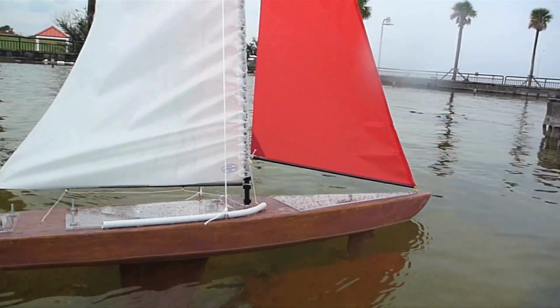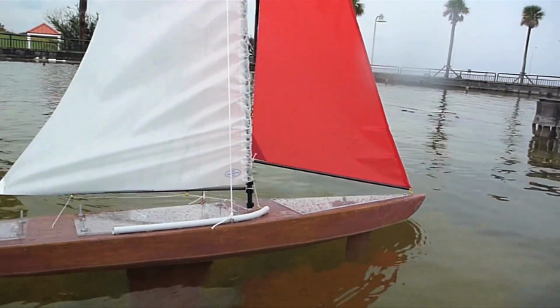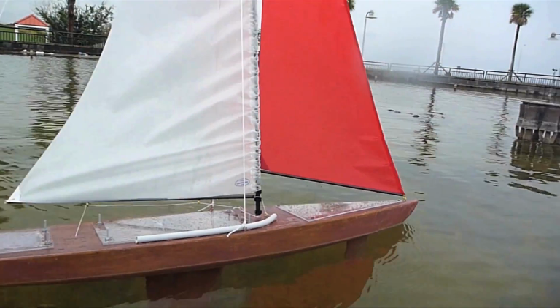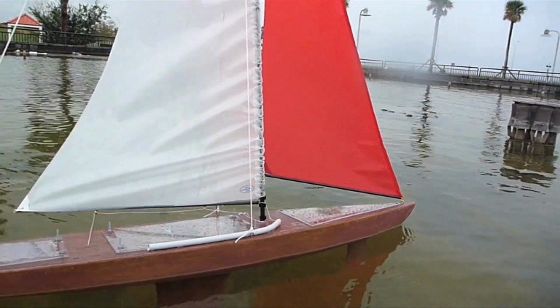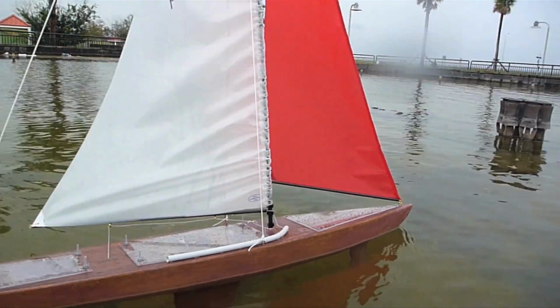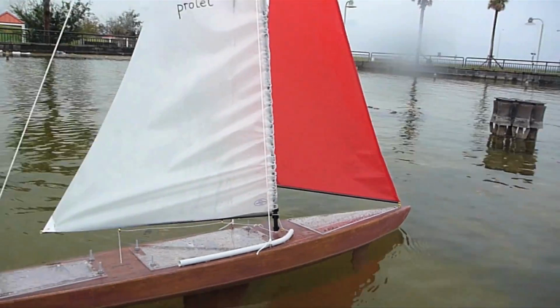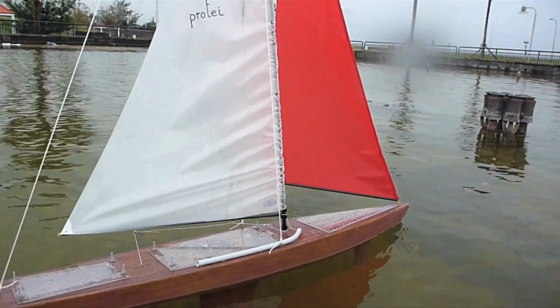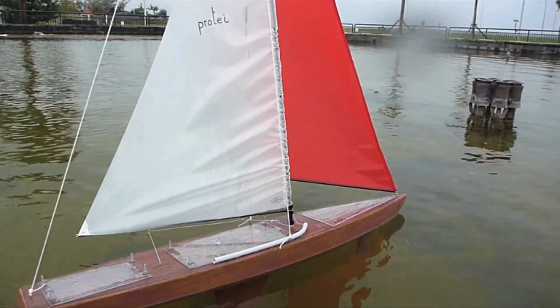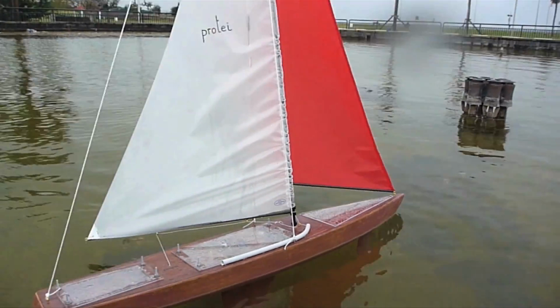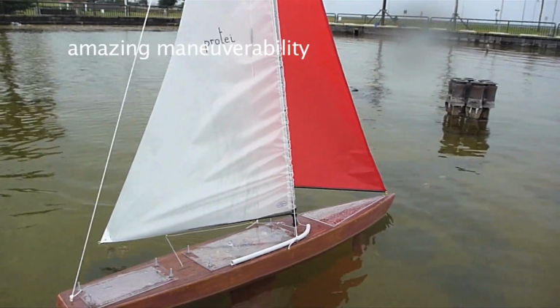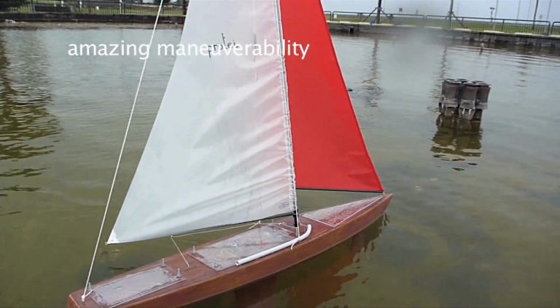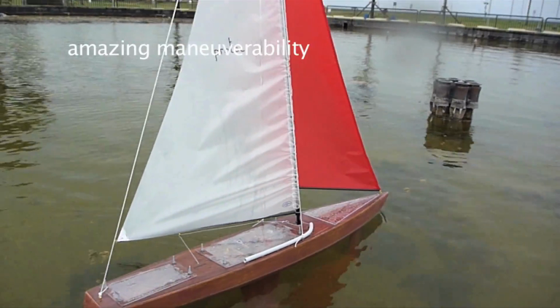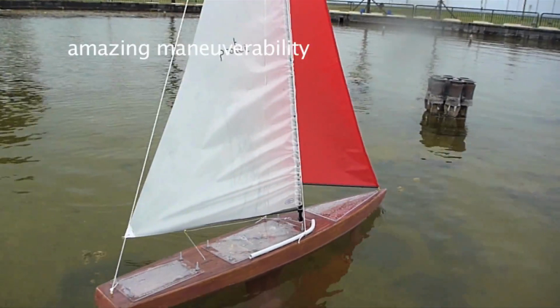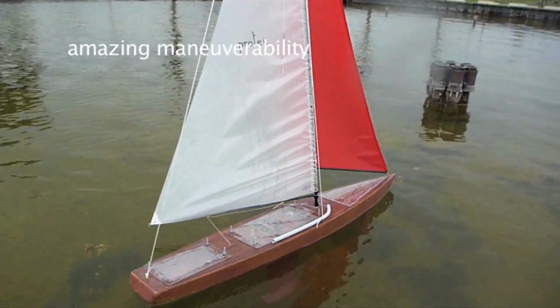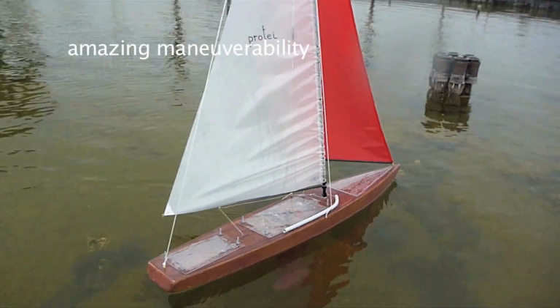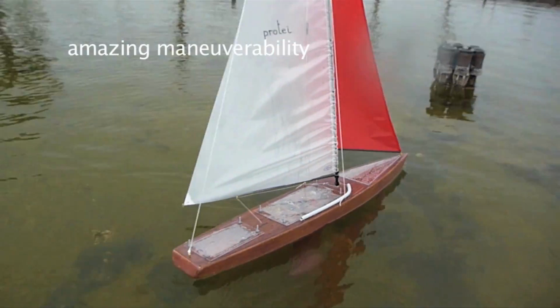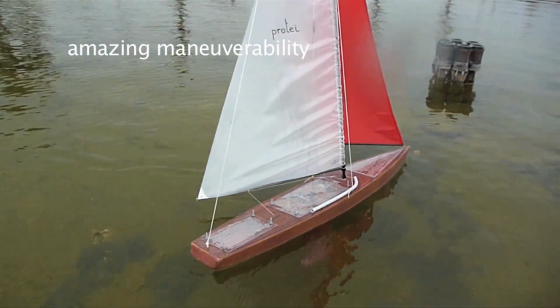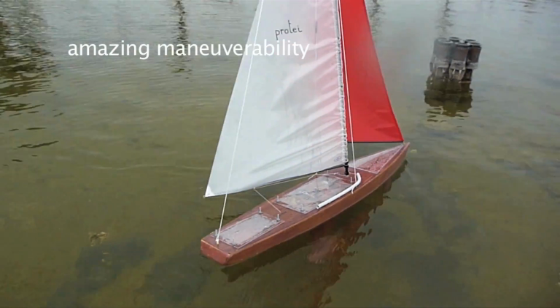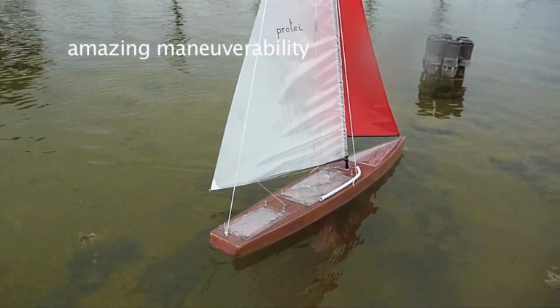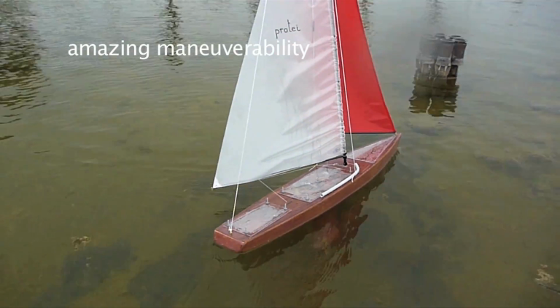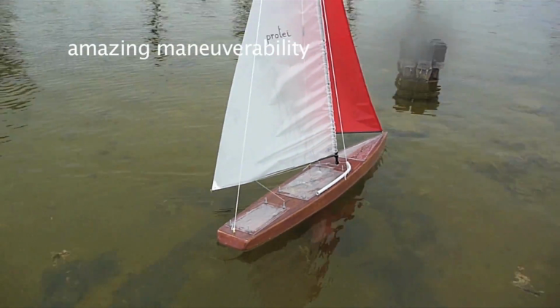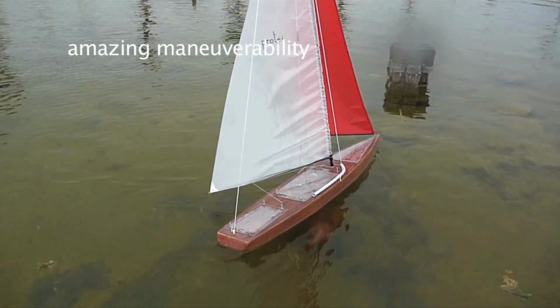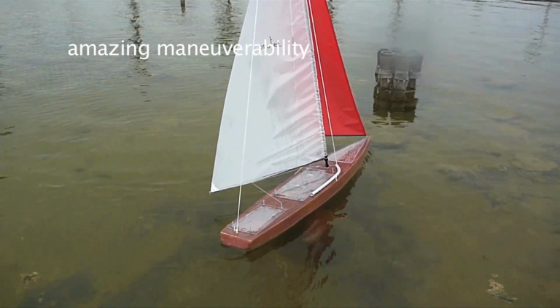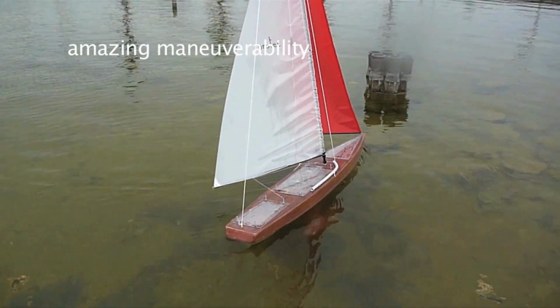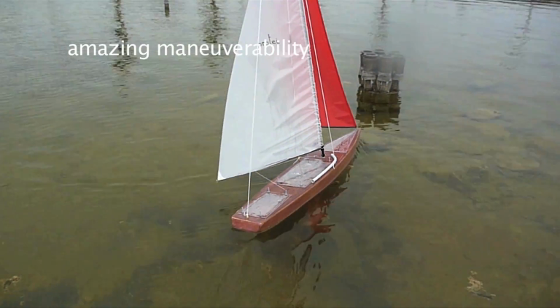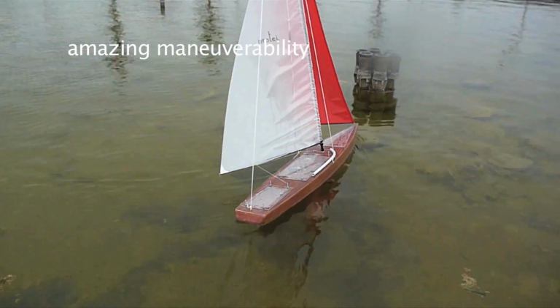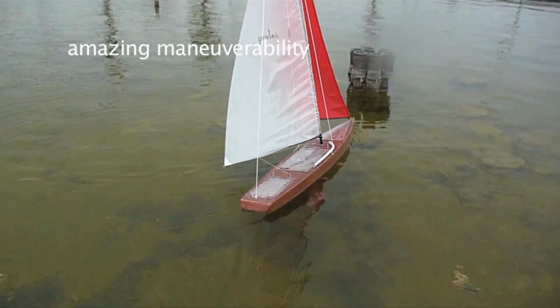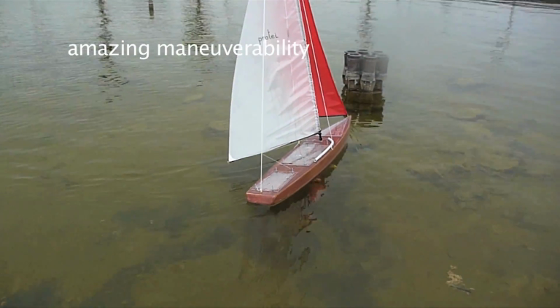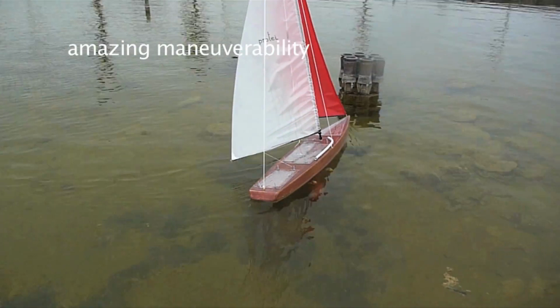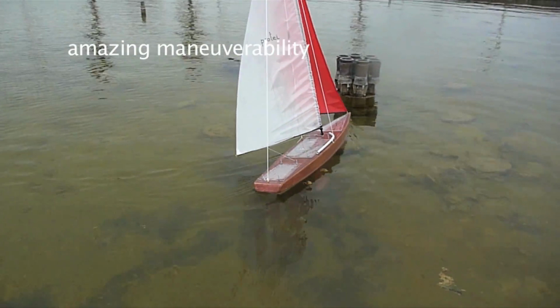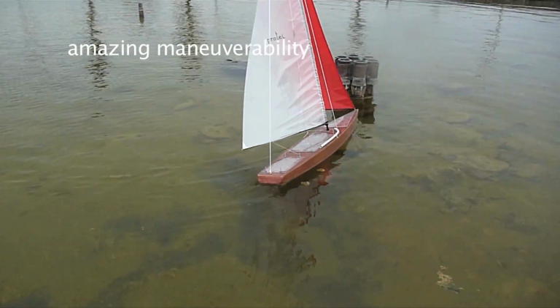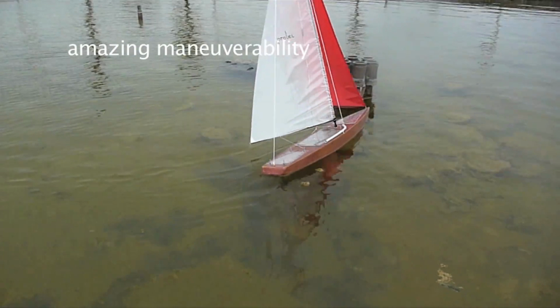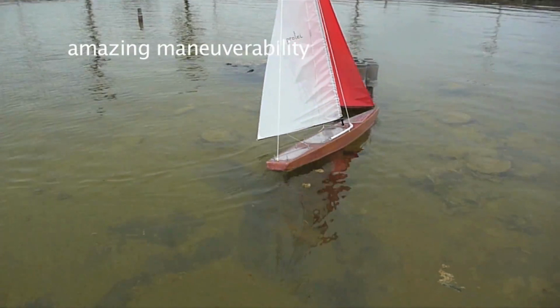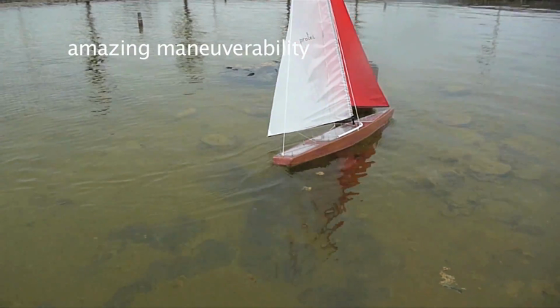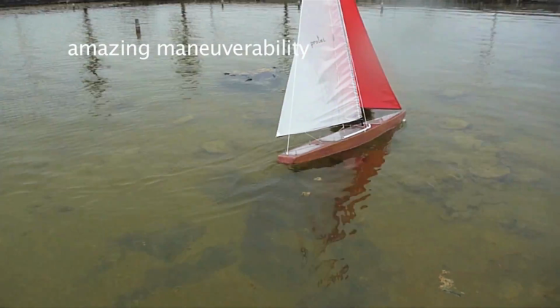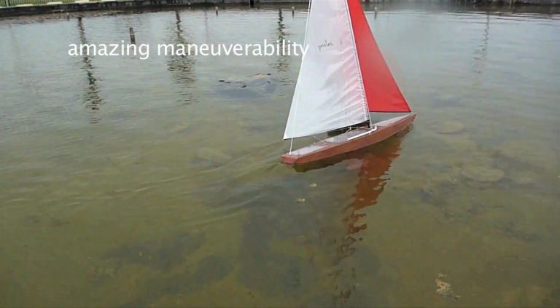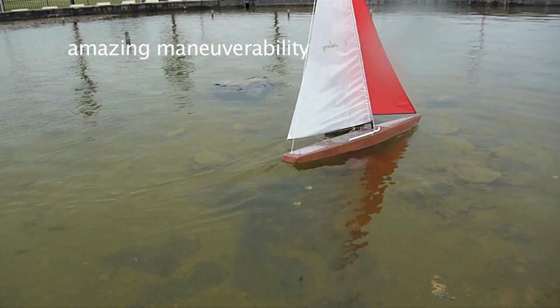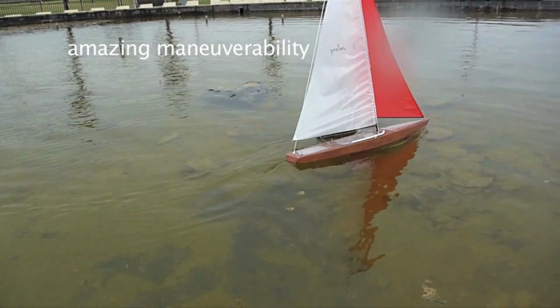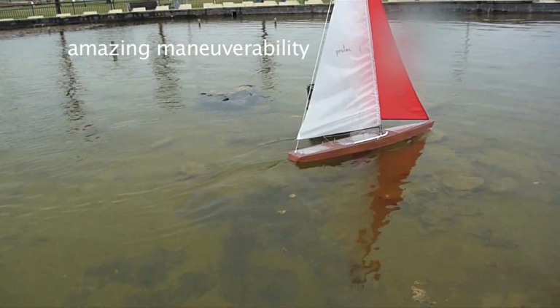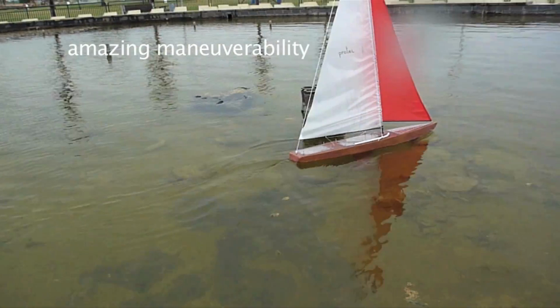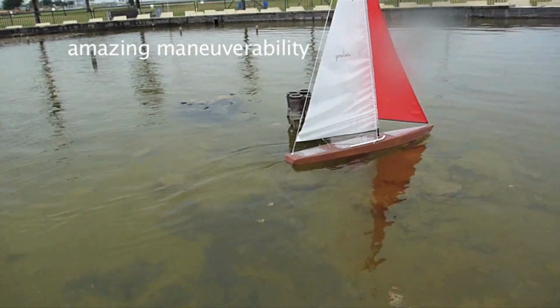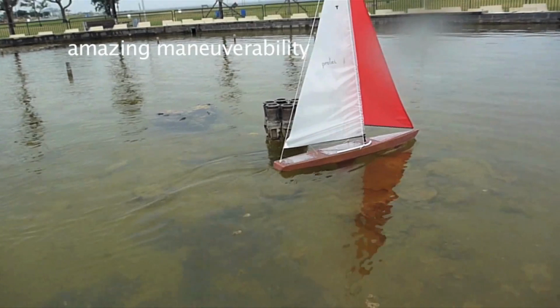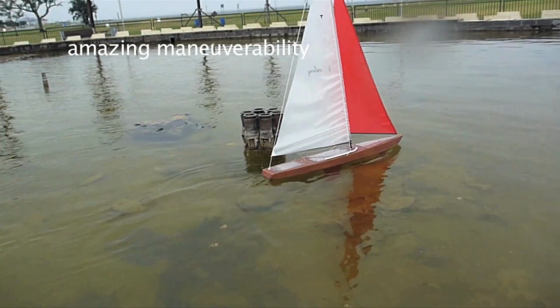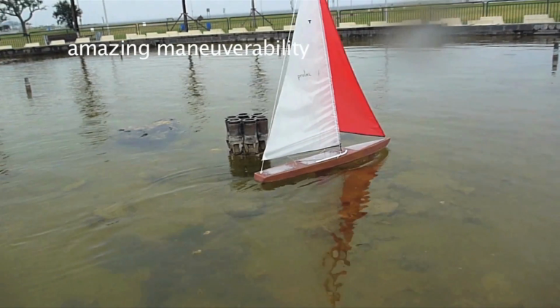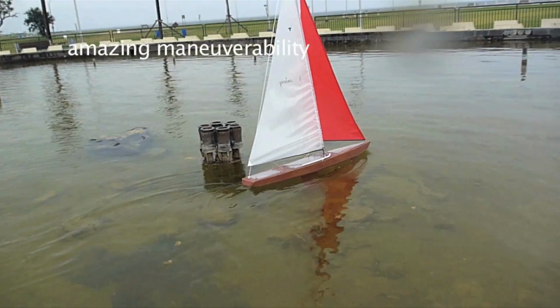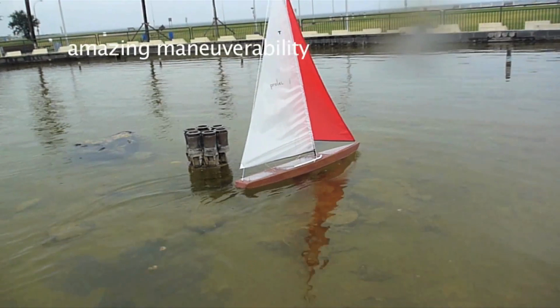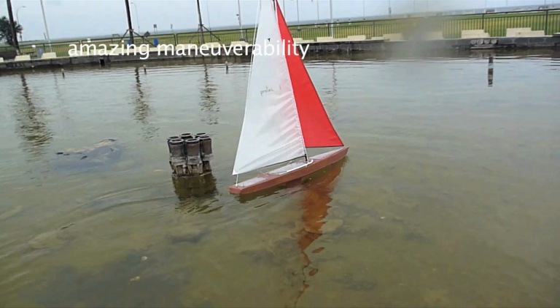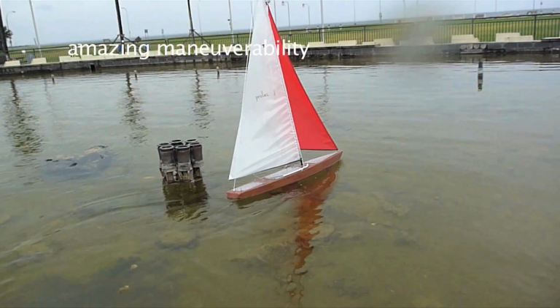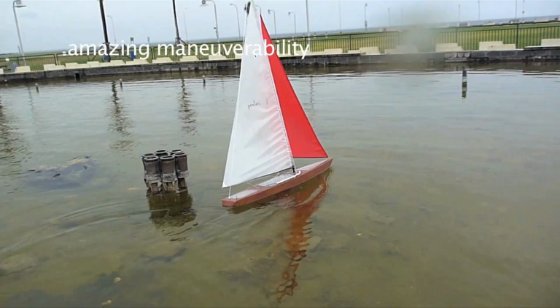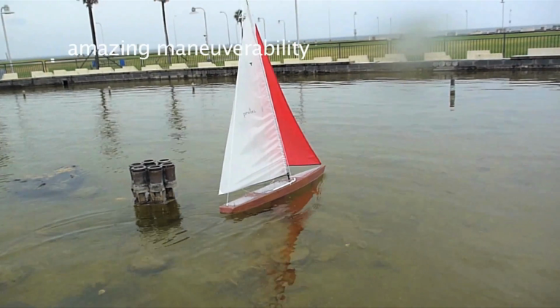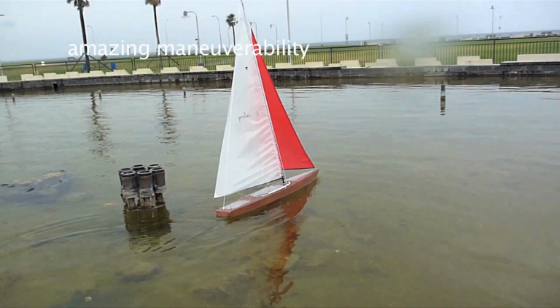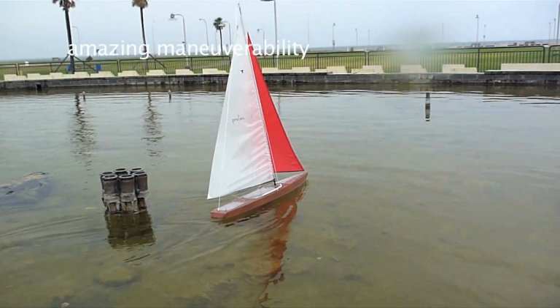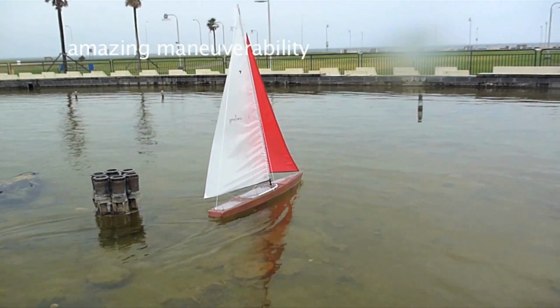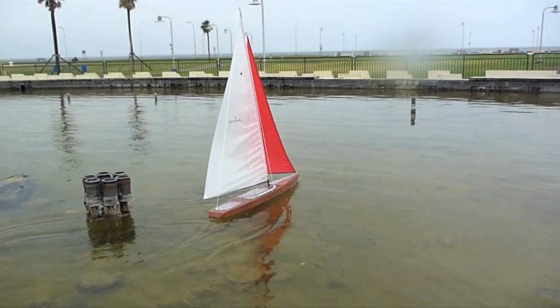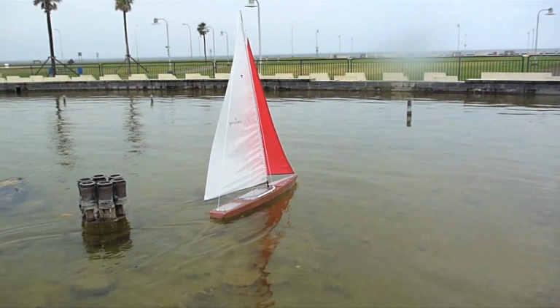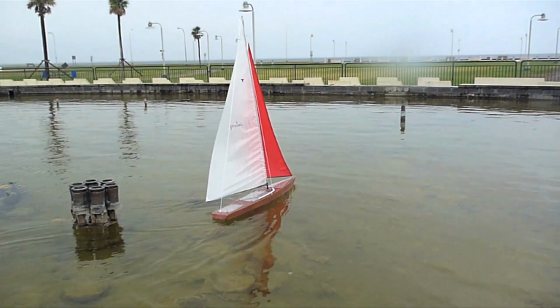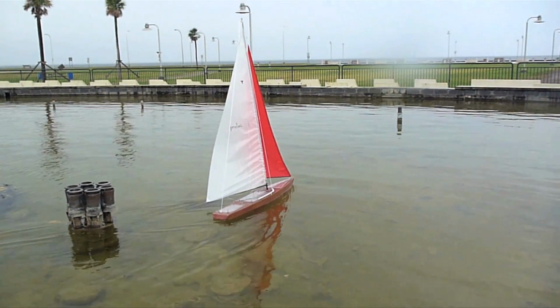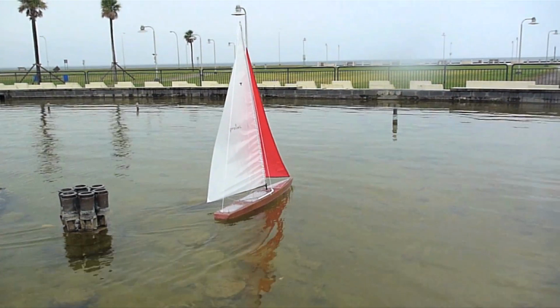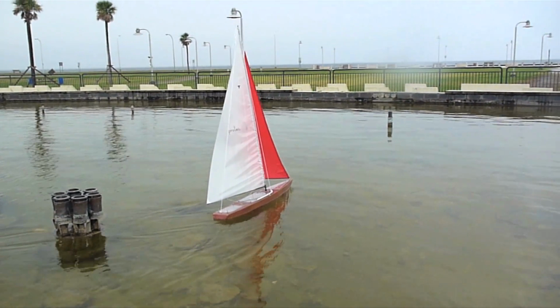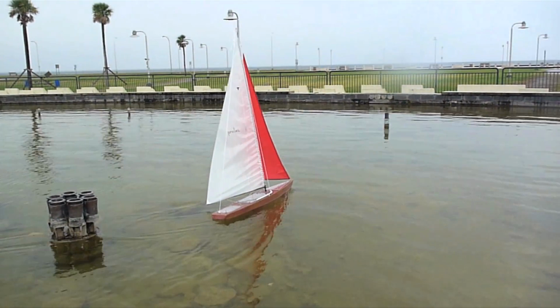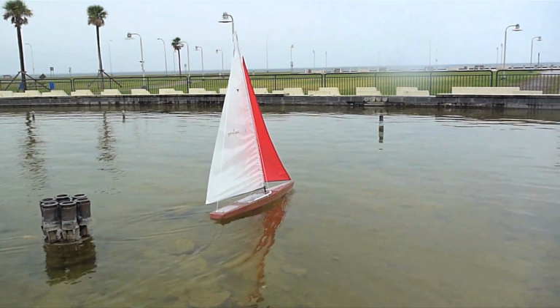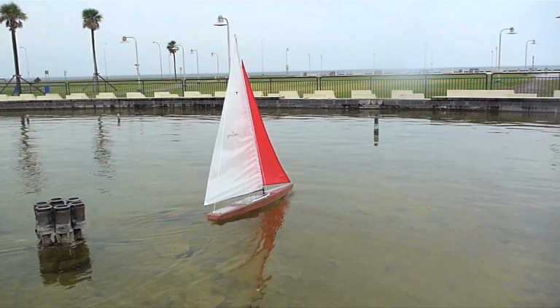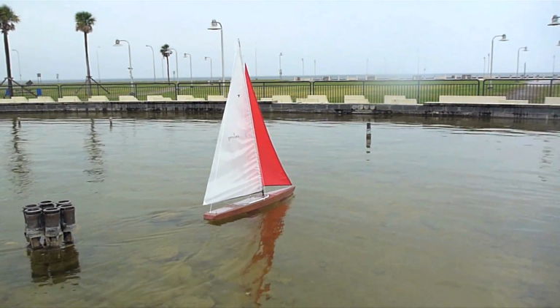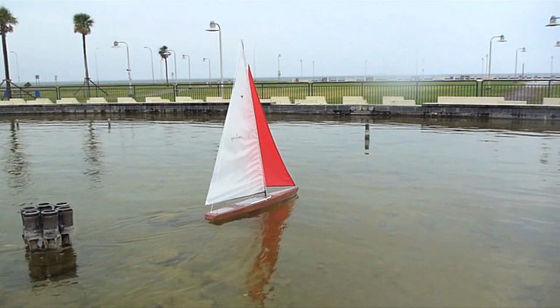Stable and extremely maneuverable — very much like a car with front steering. Yeah, like a sports car.